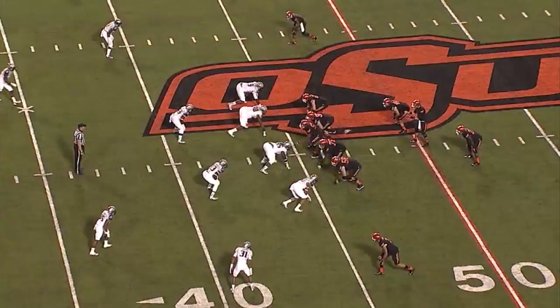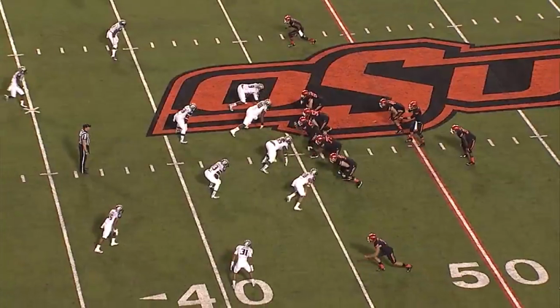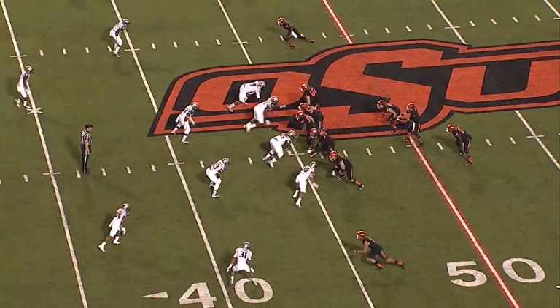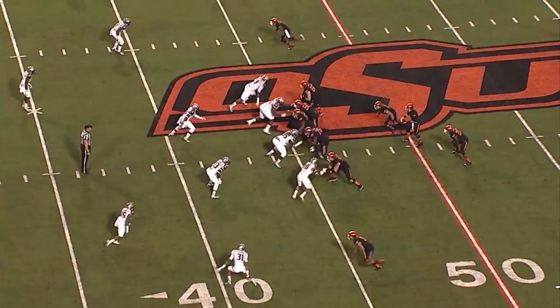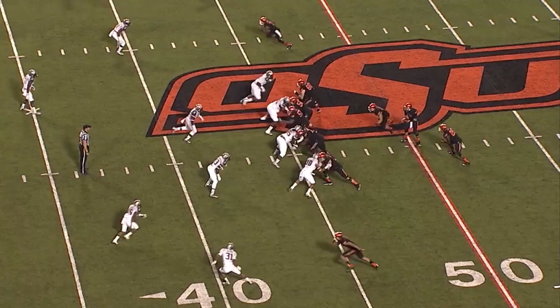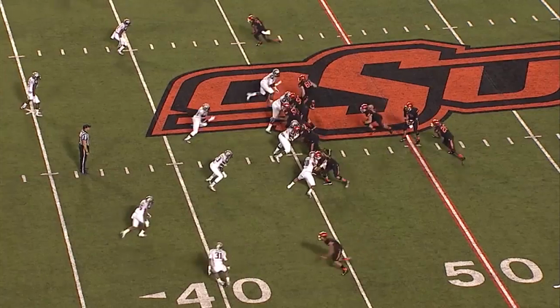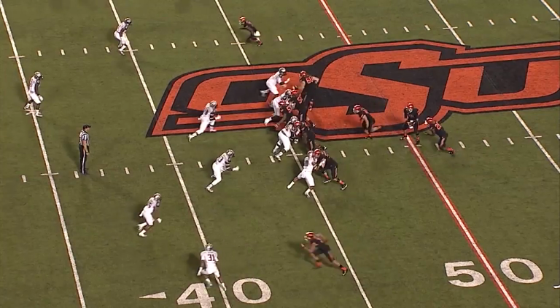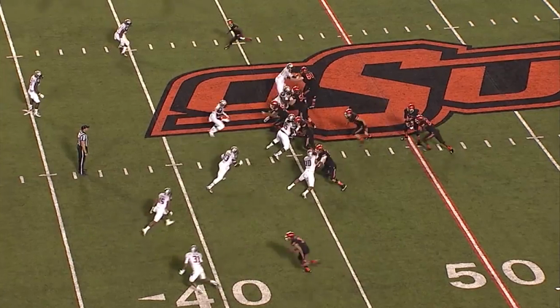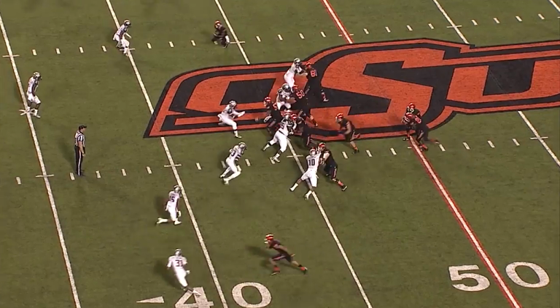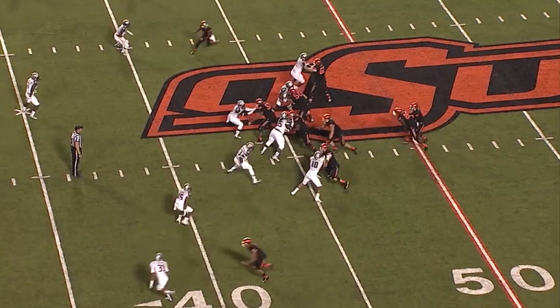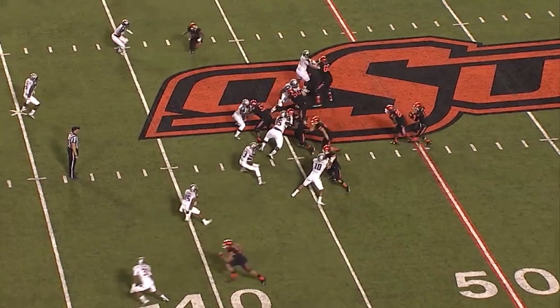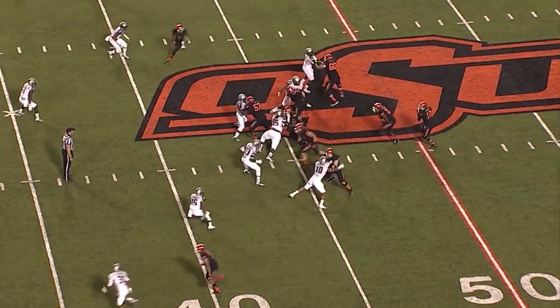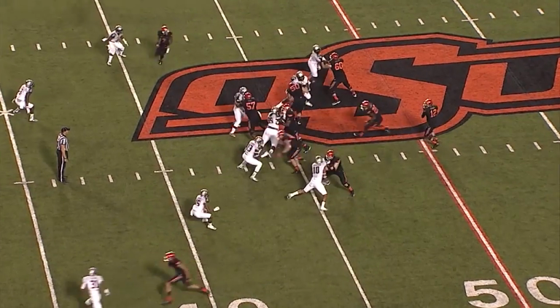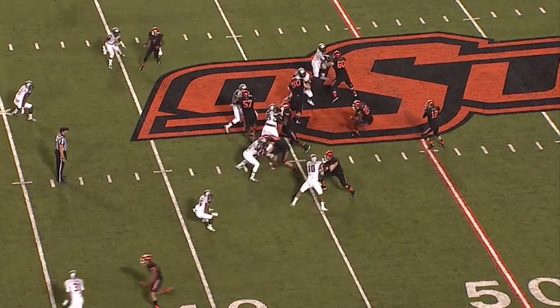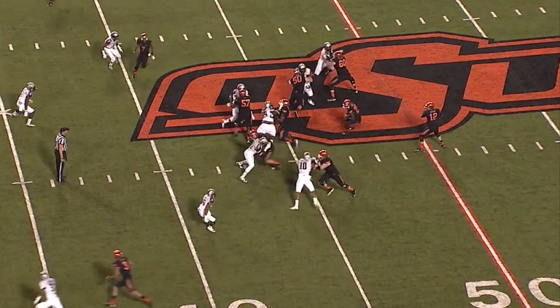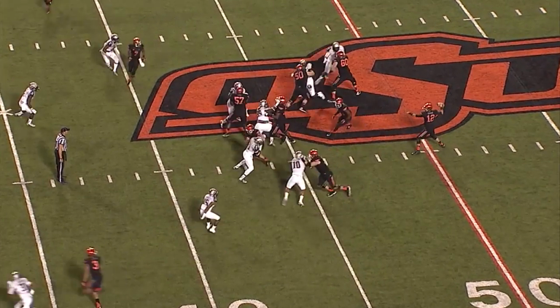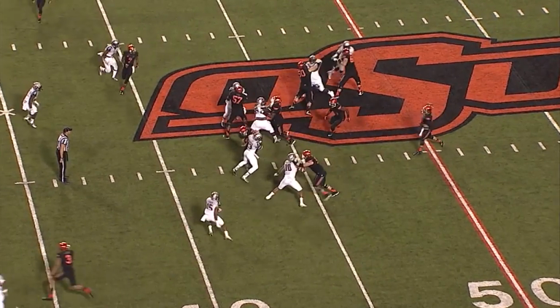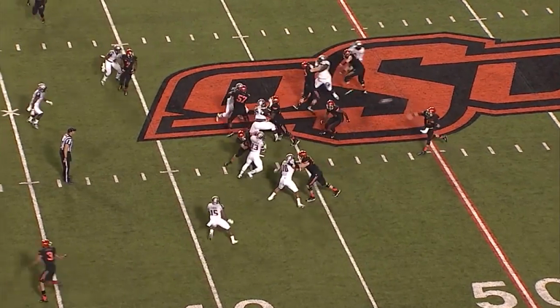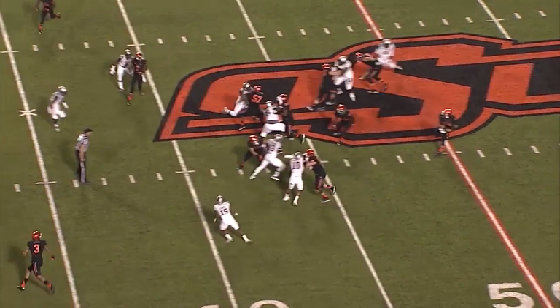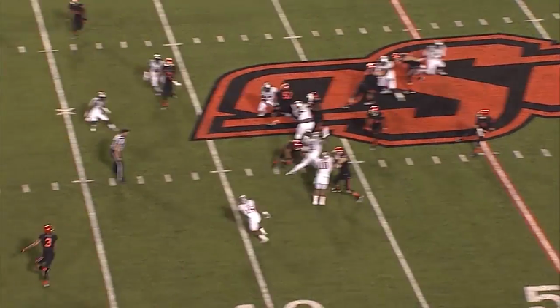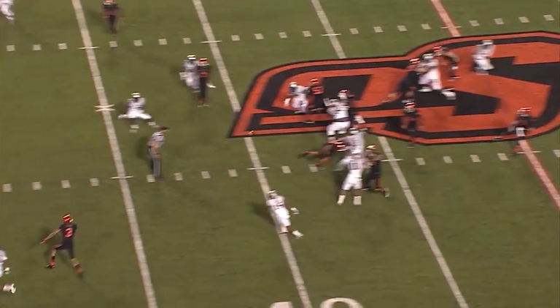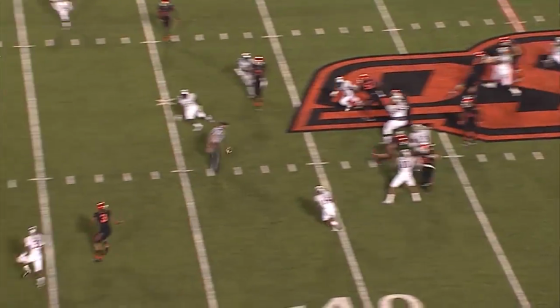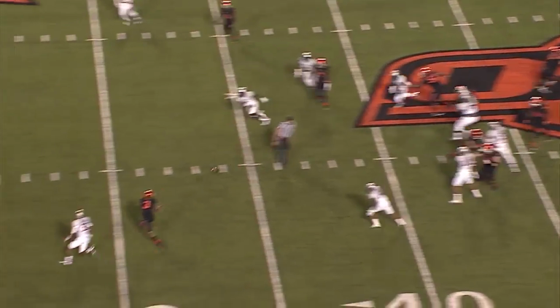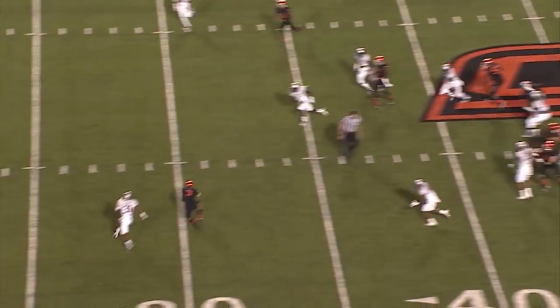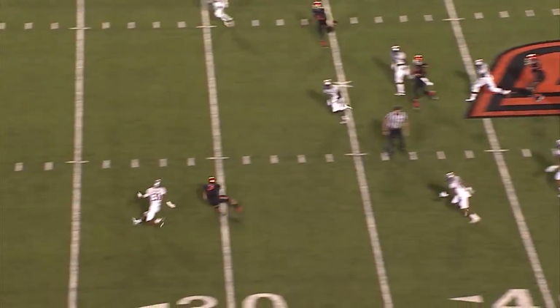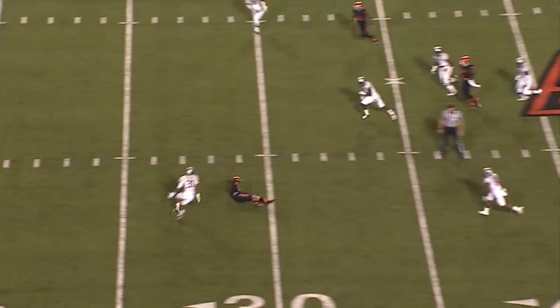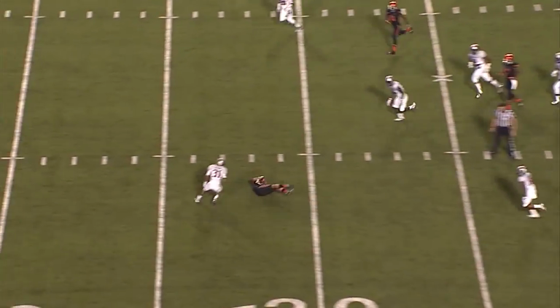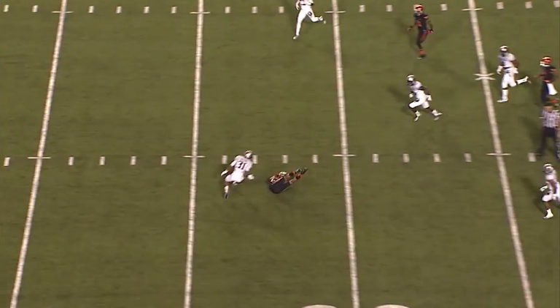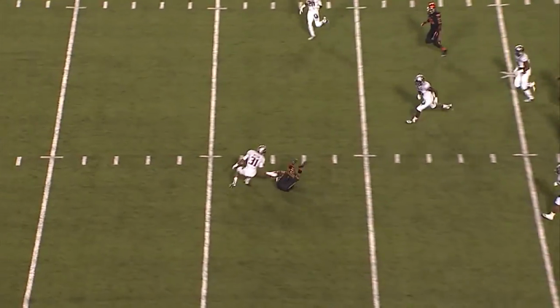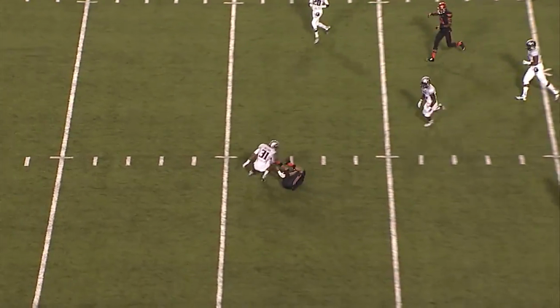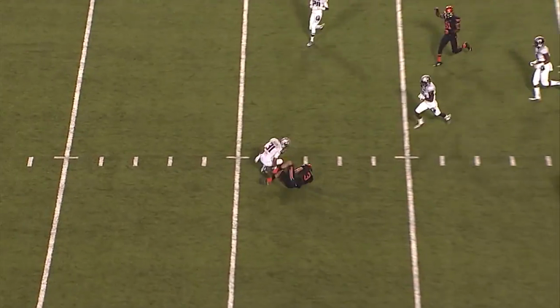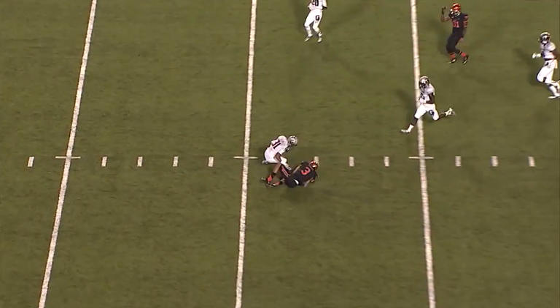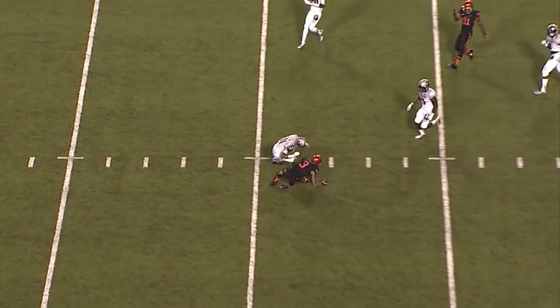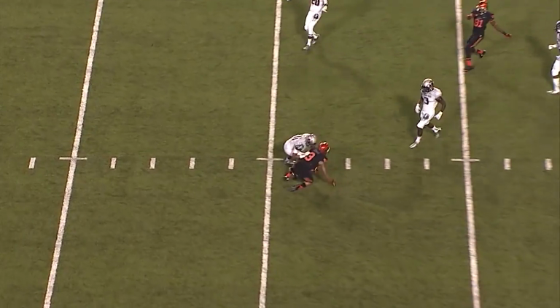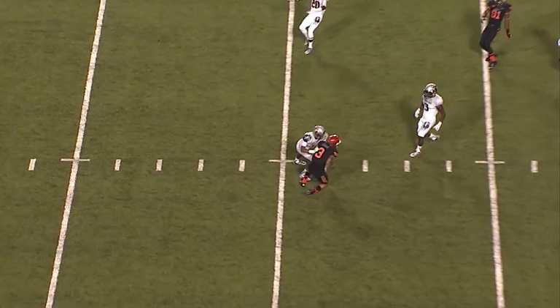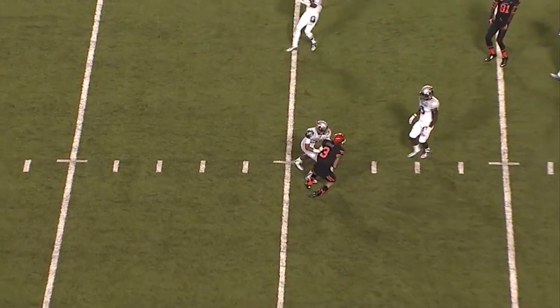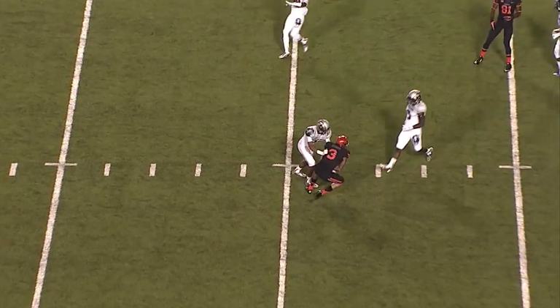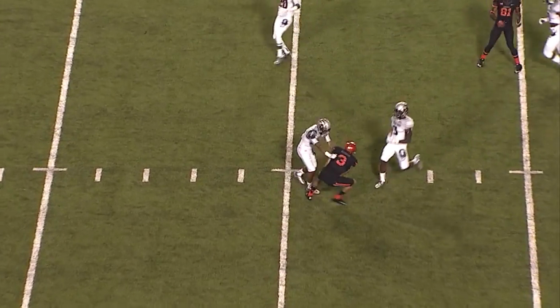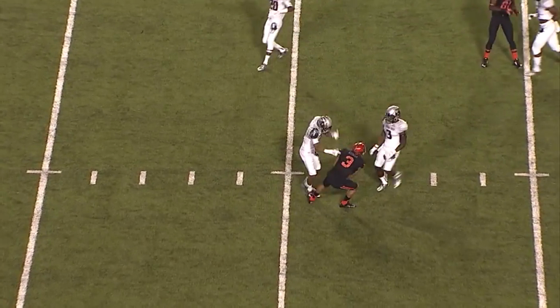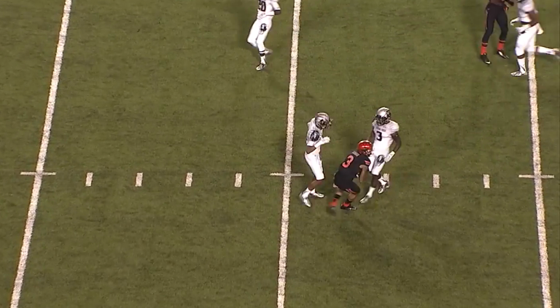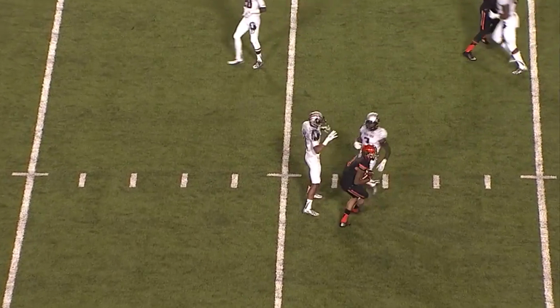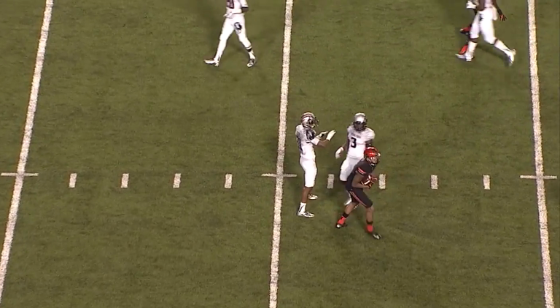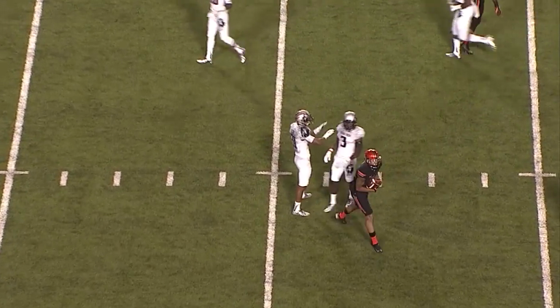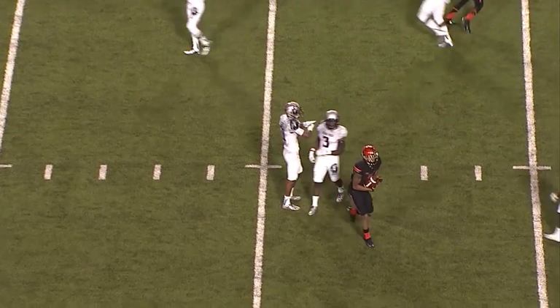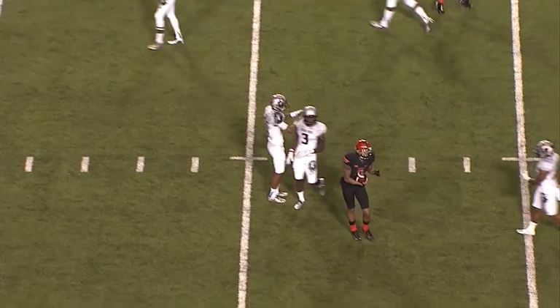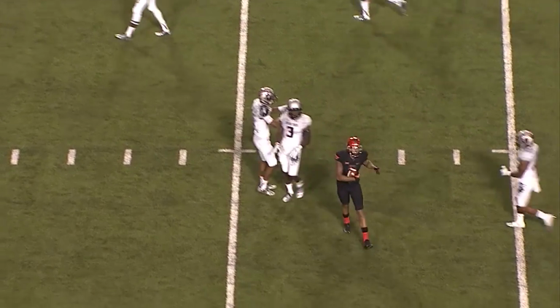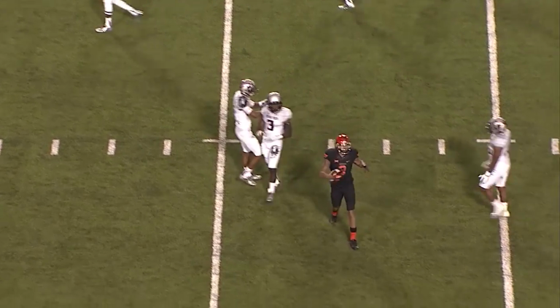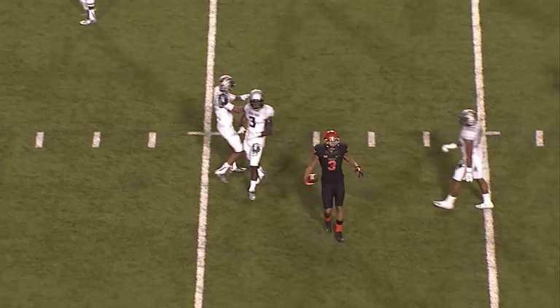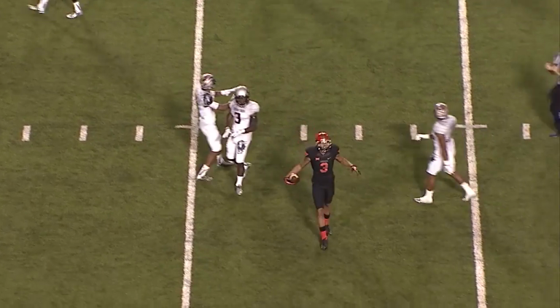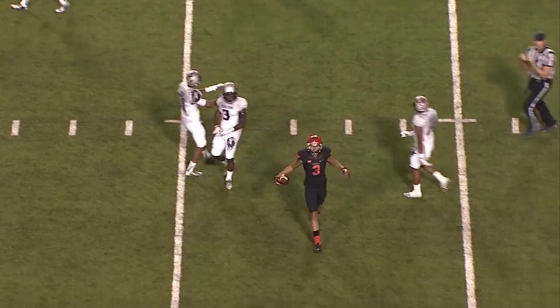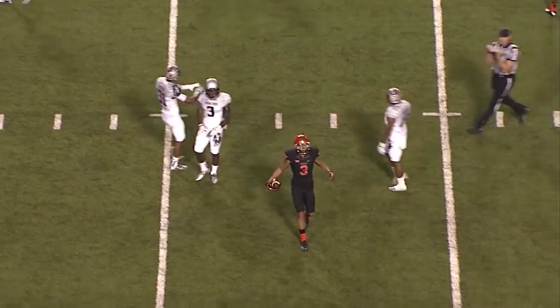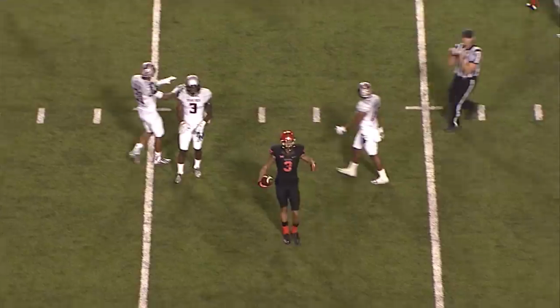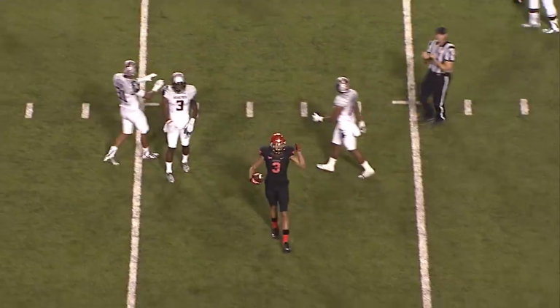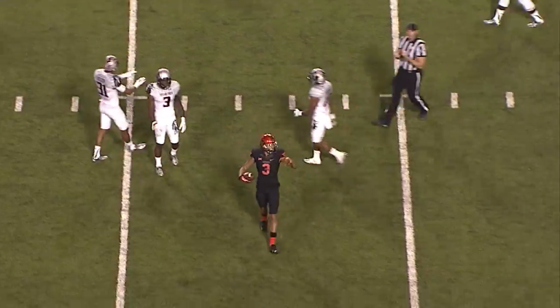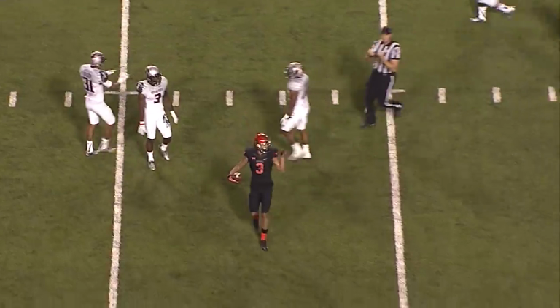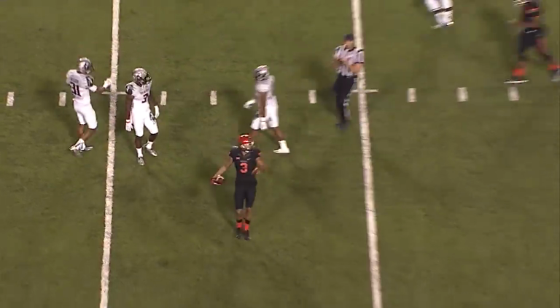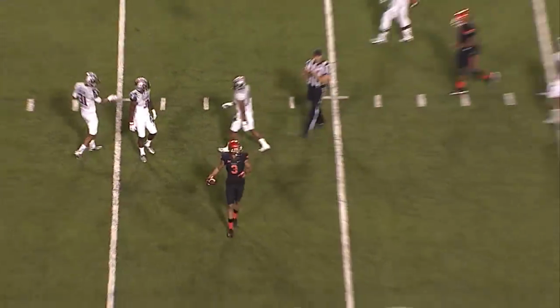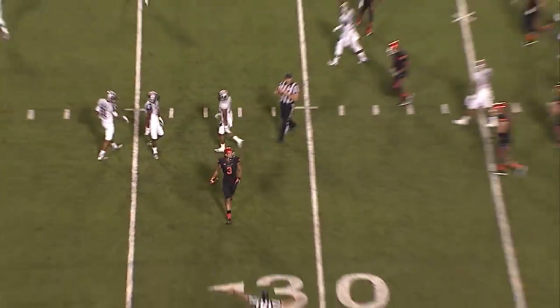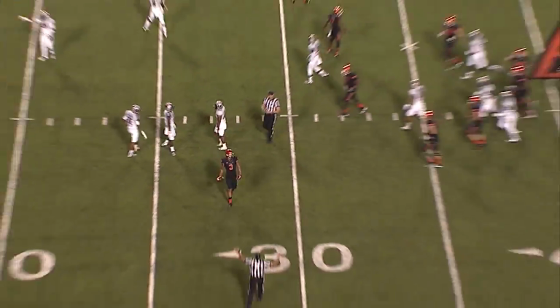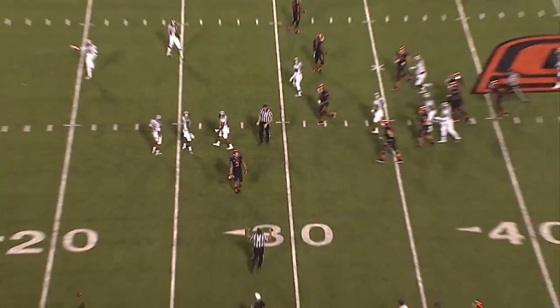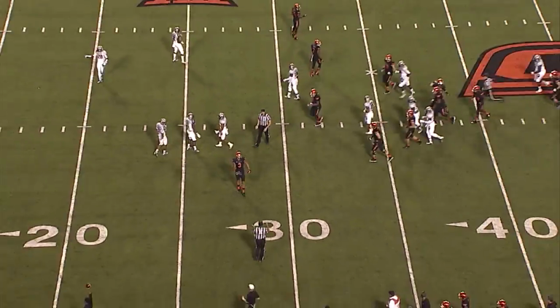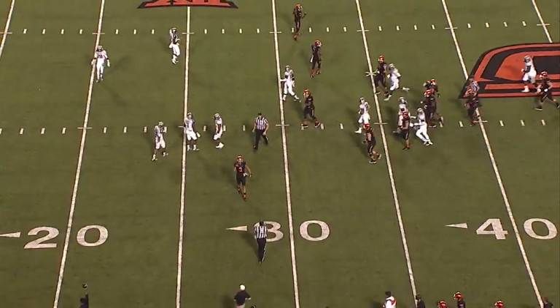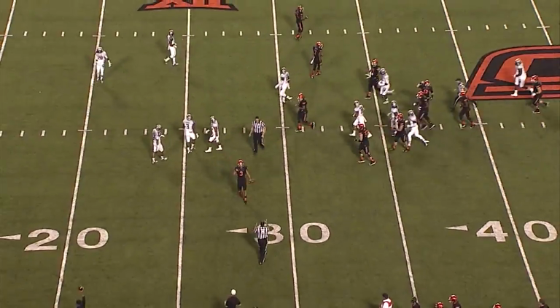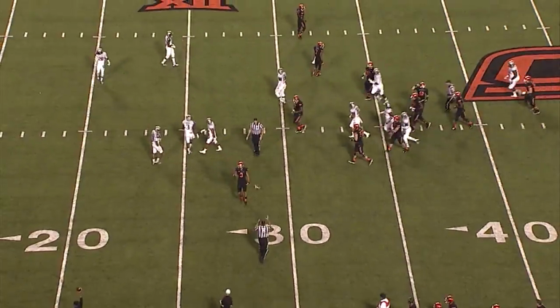Split backs. Garman gets a shotgun snap, fakes a handoff, fires over the middle, and a diving catch is made by Marcel Aitman at the Texas Tech 29.